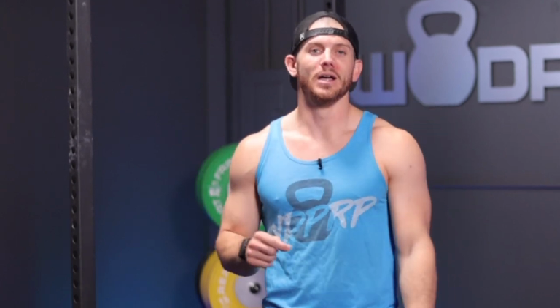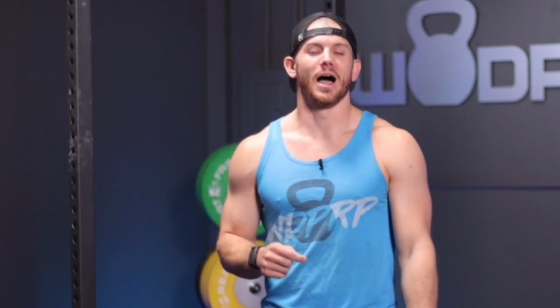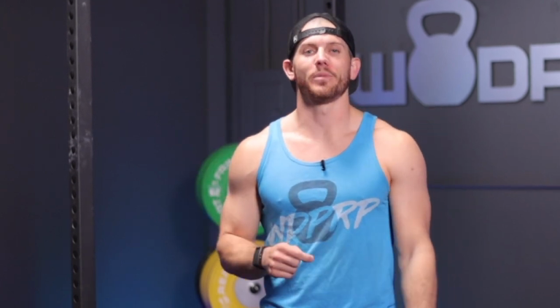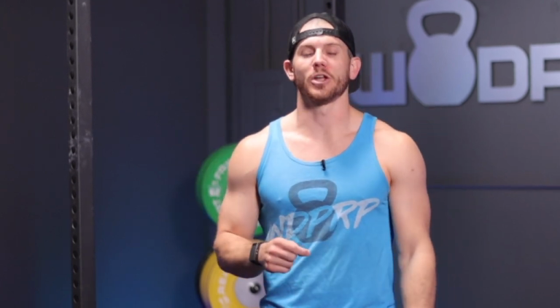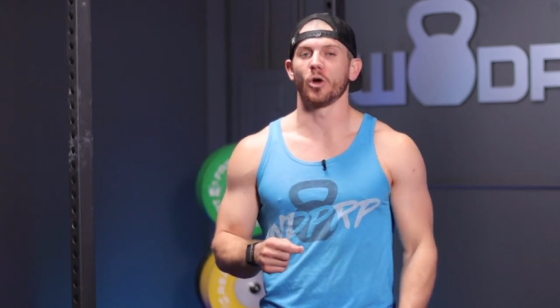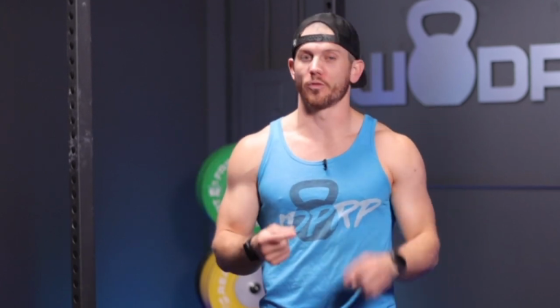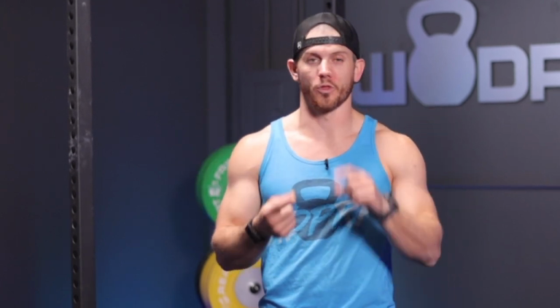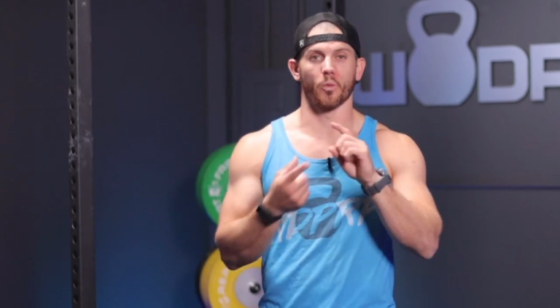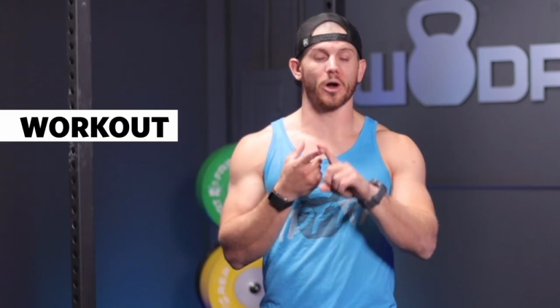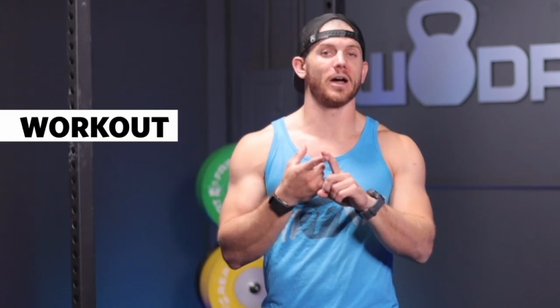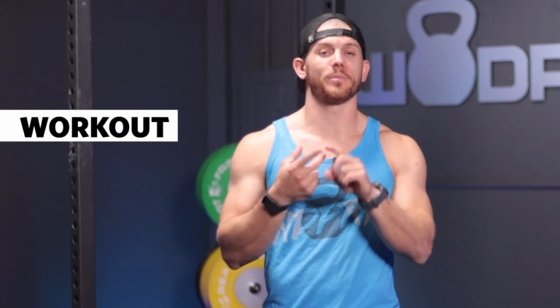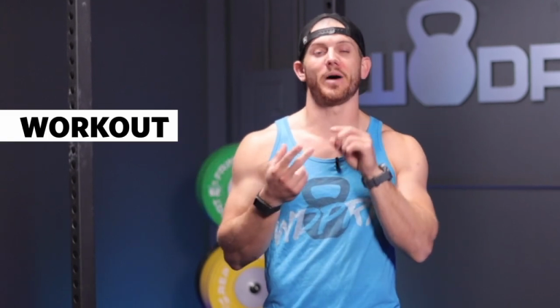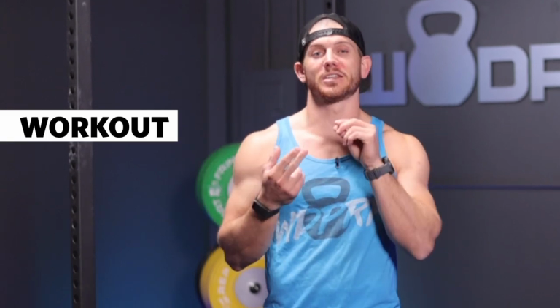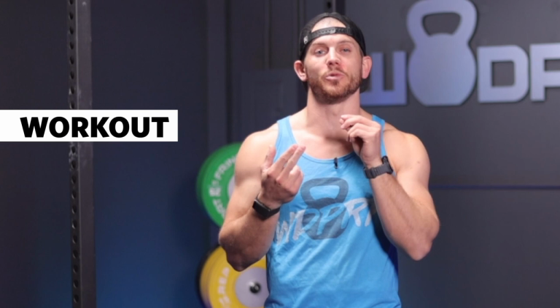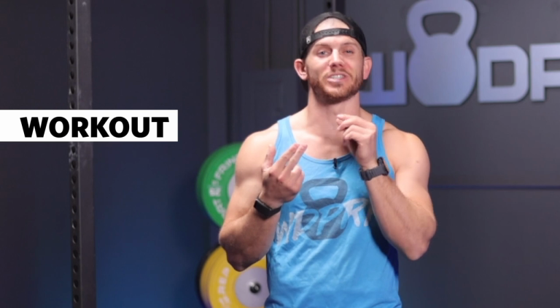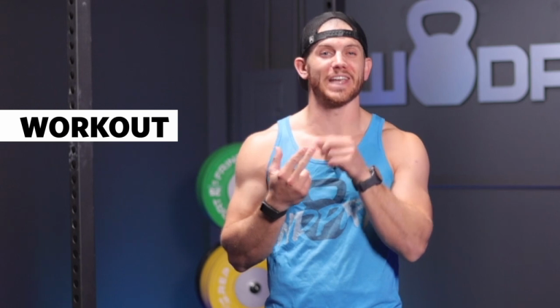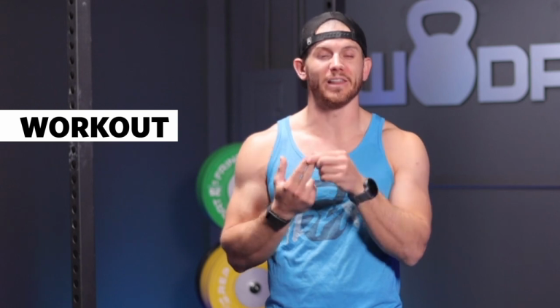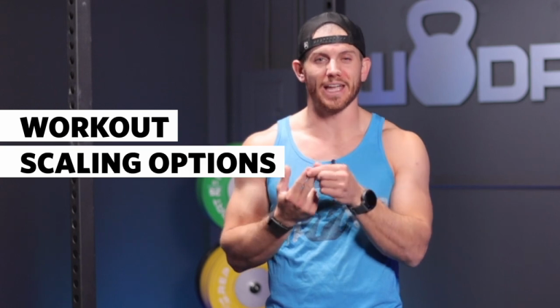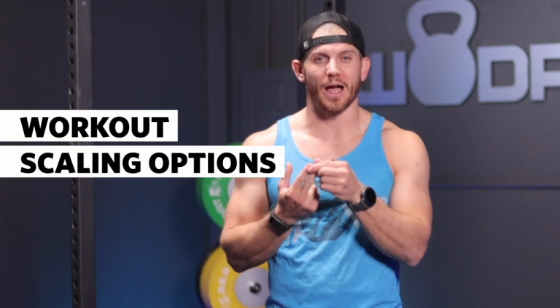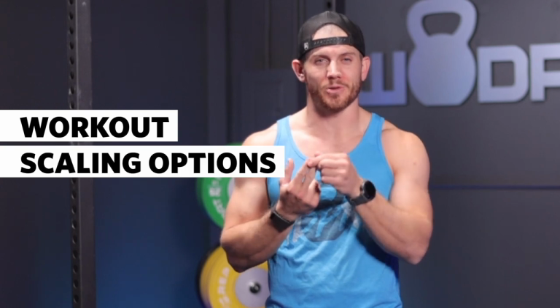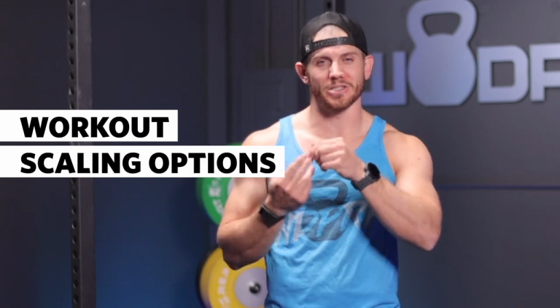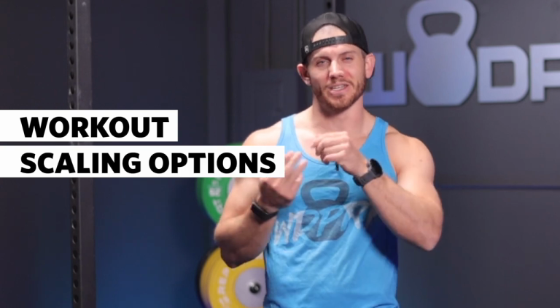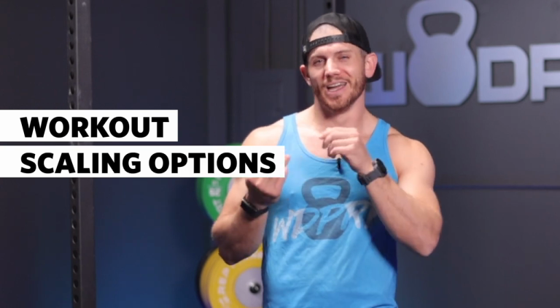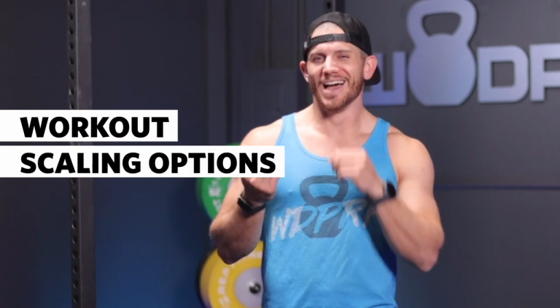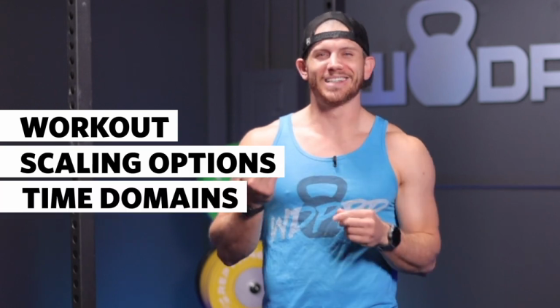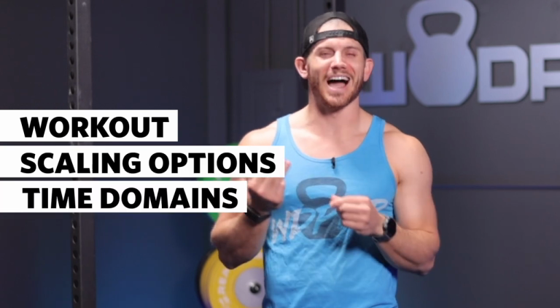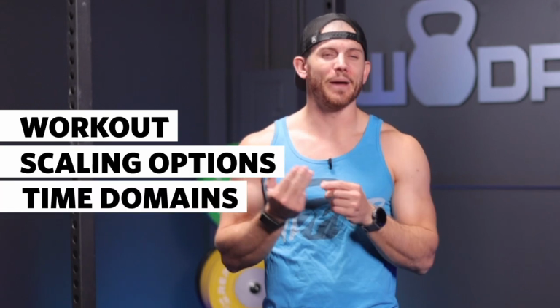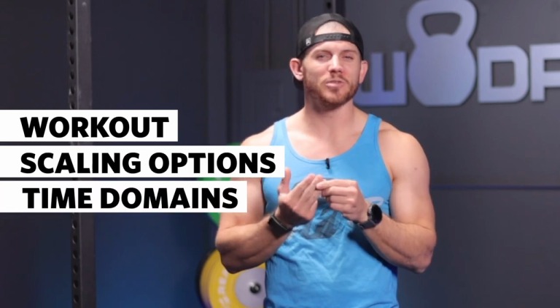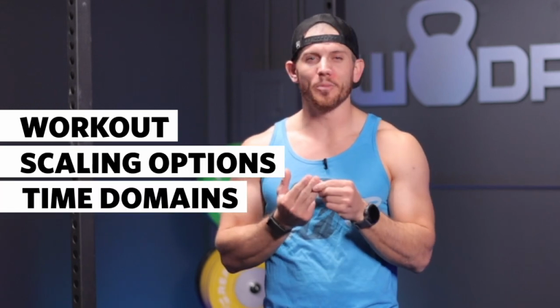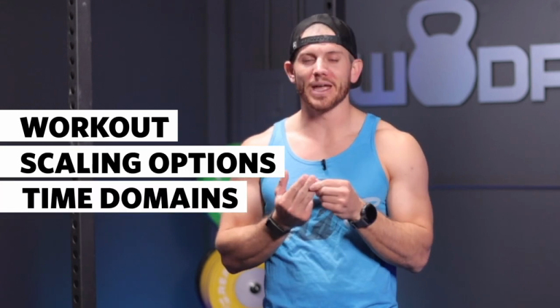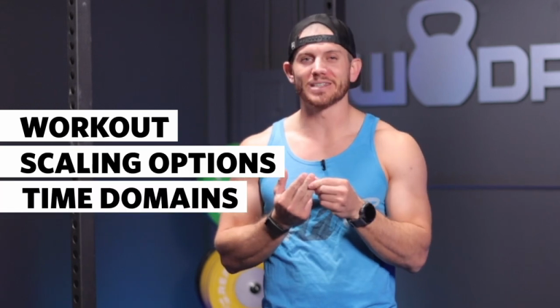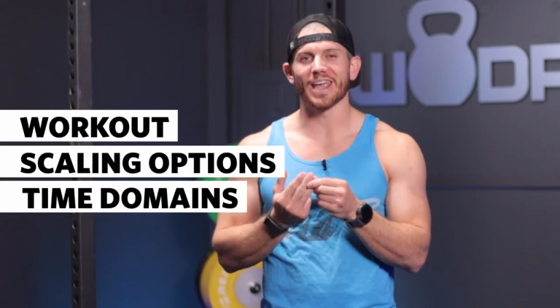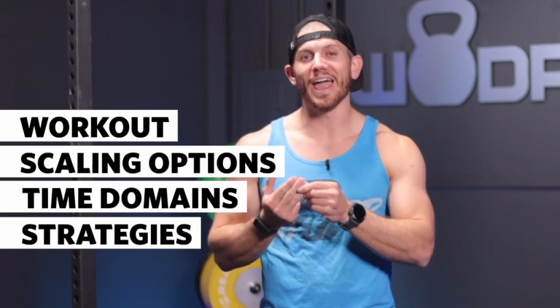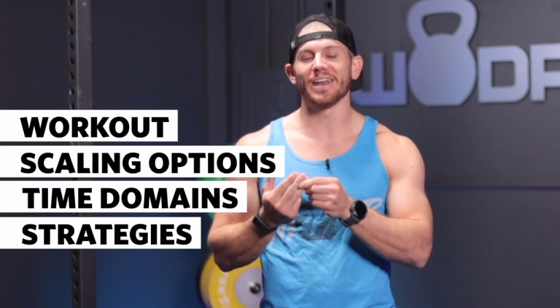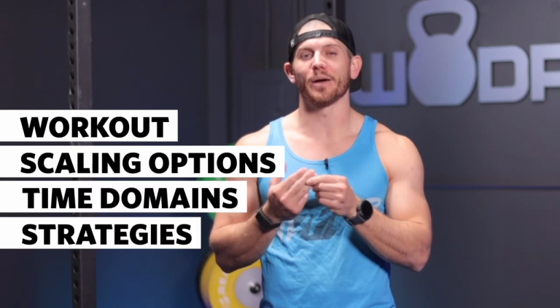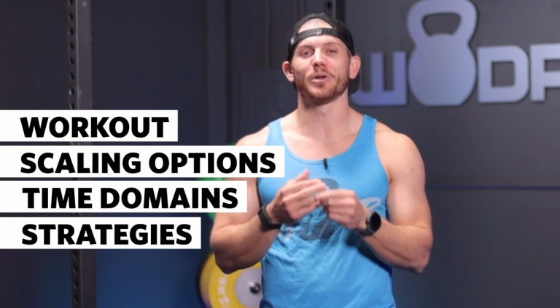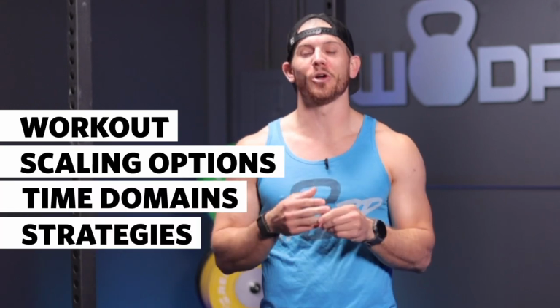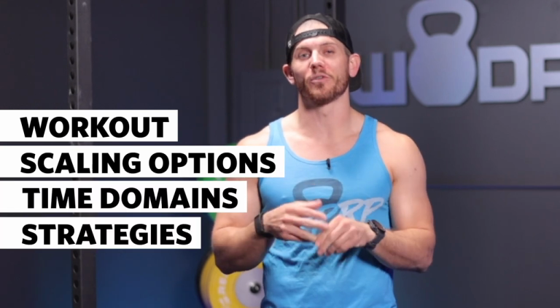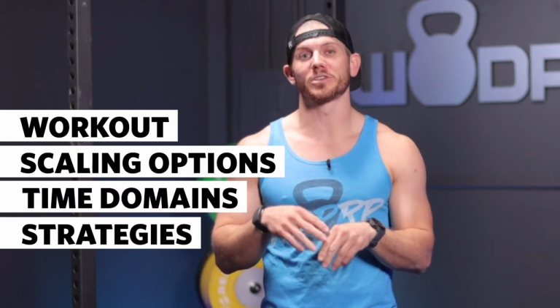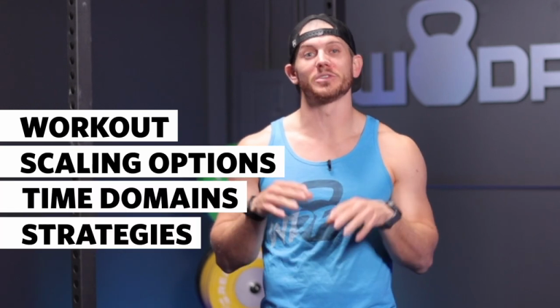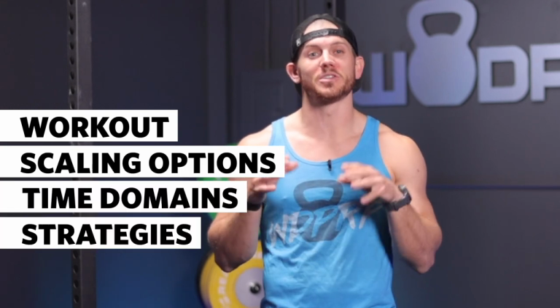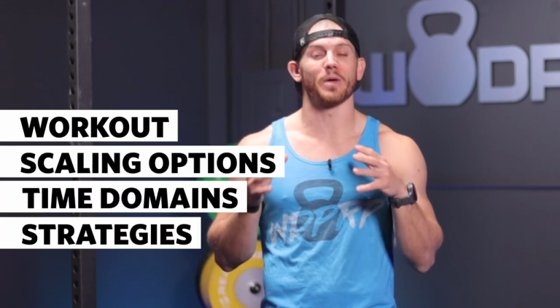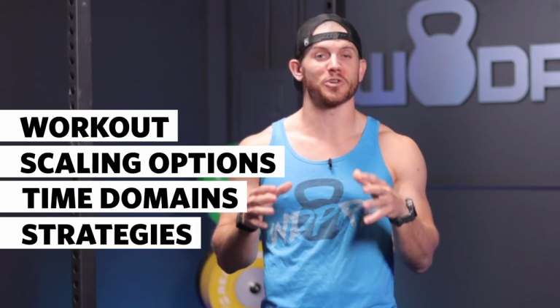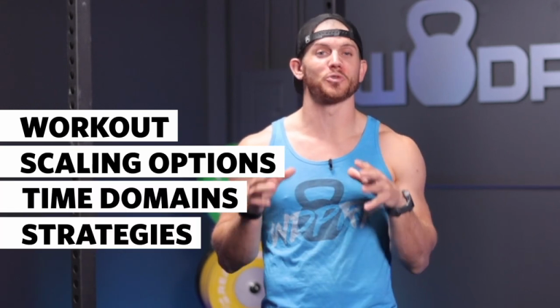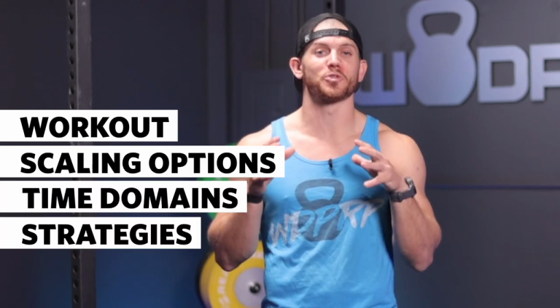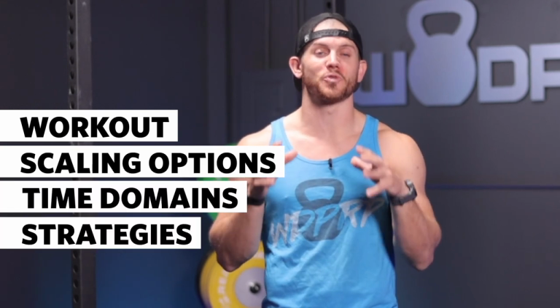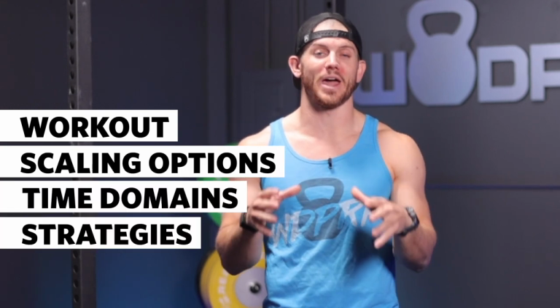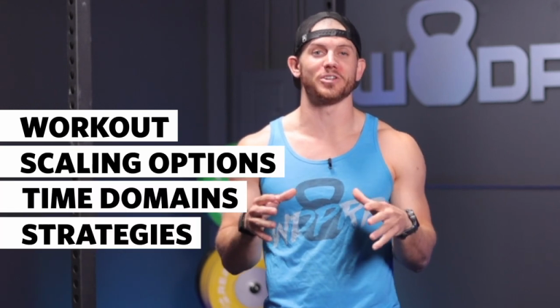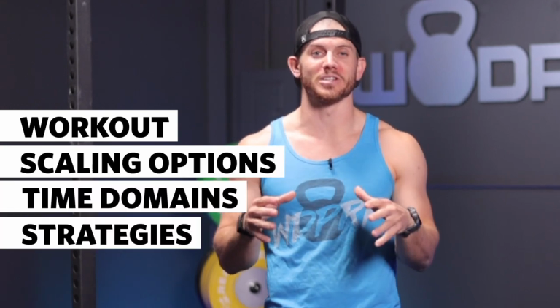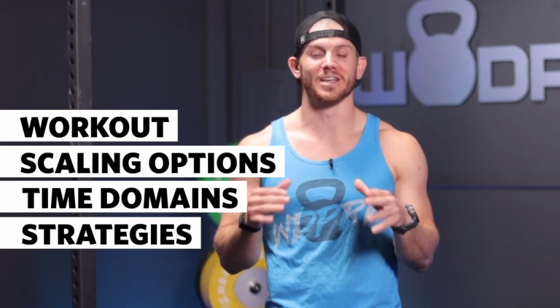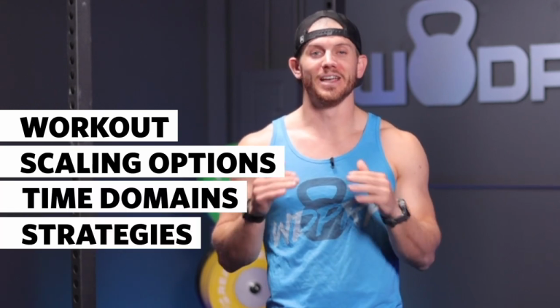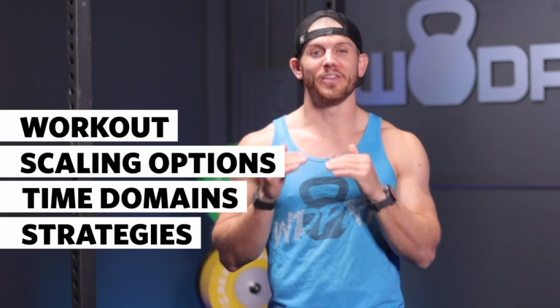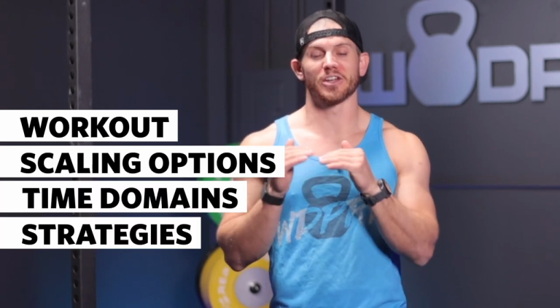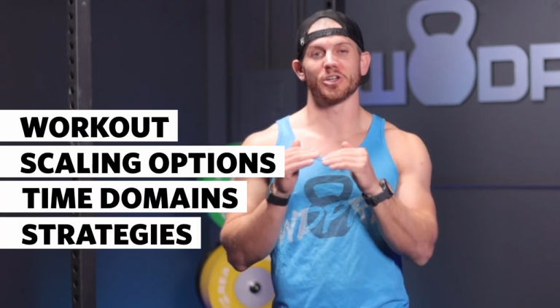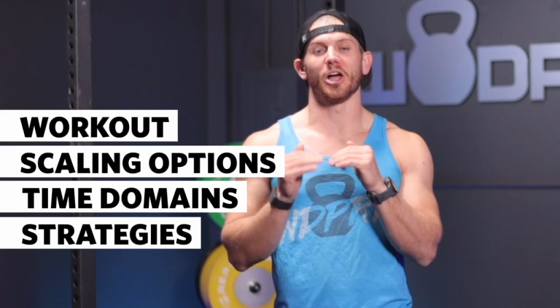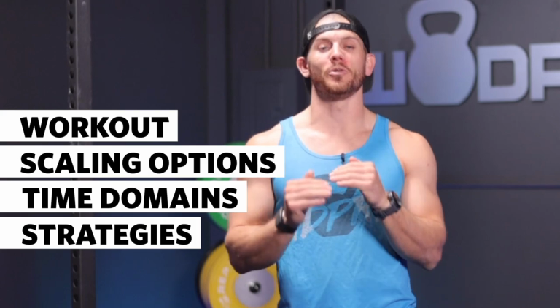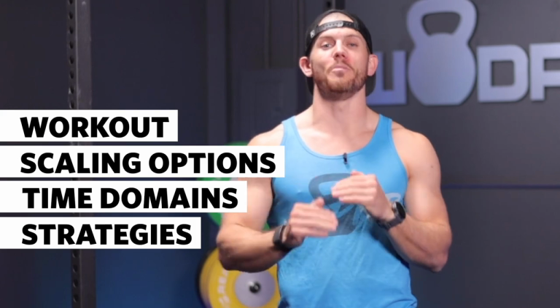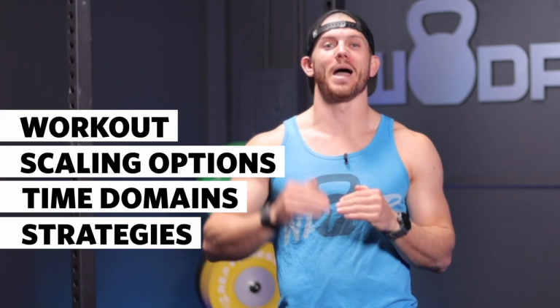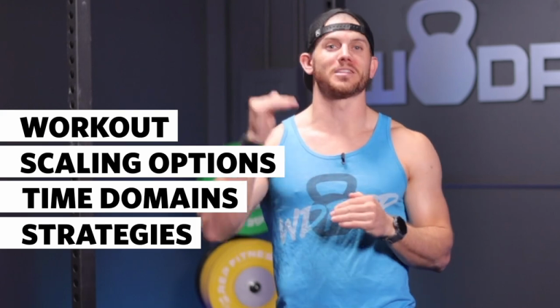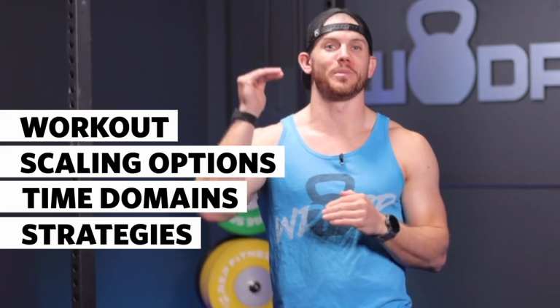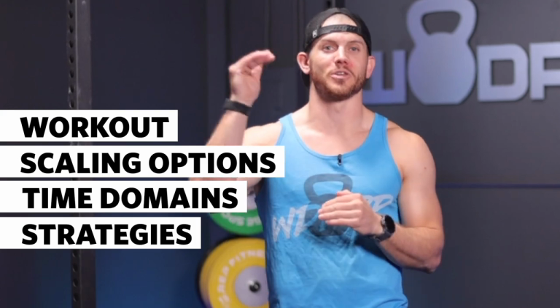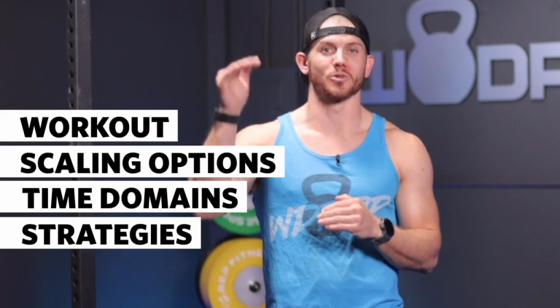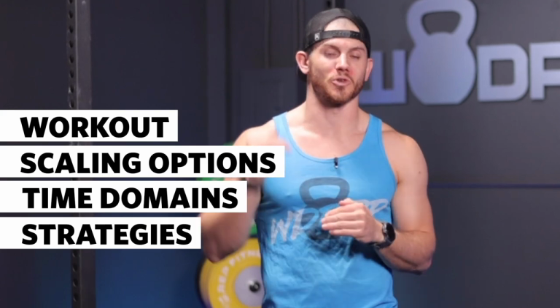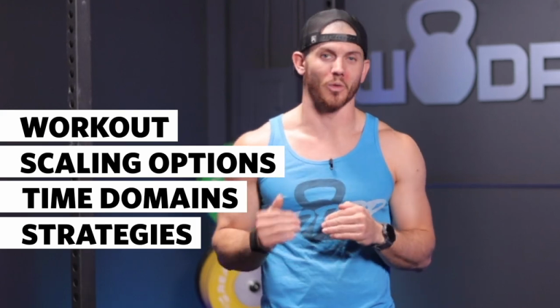I'm going to go over the workout, possible scaling options, time domains, and some special strategies that should help you maximize your score.